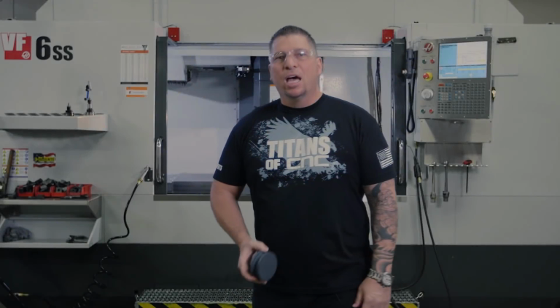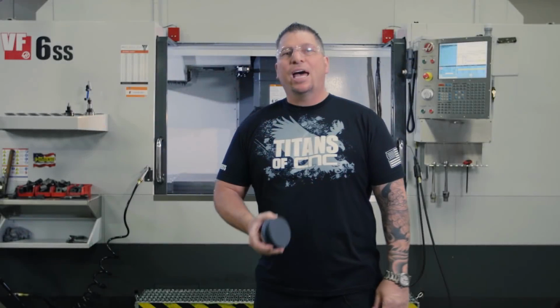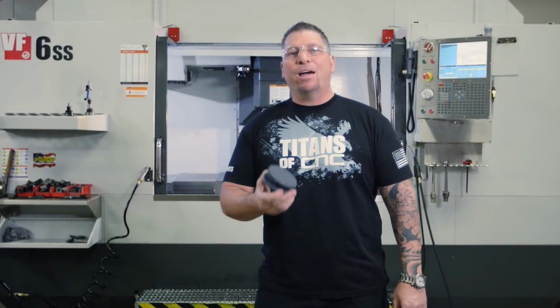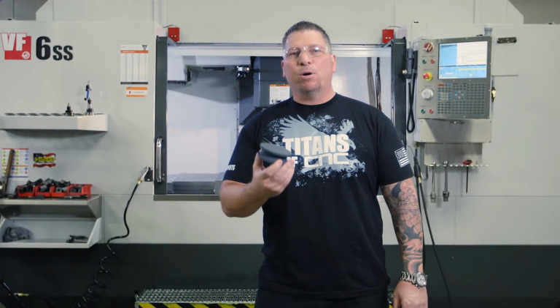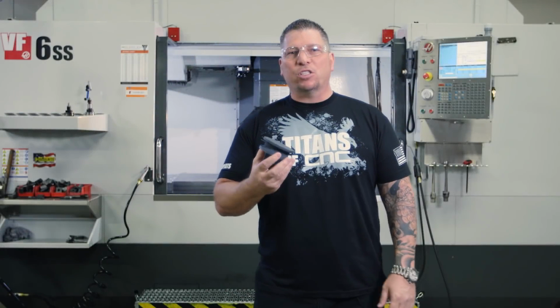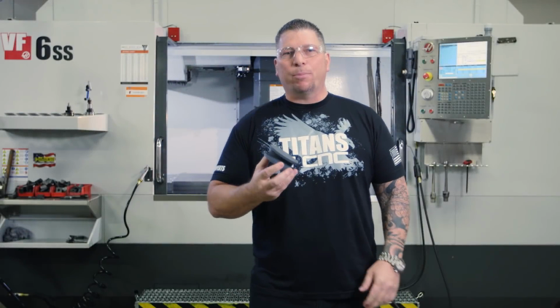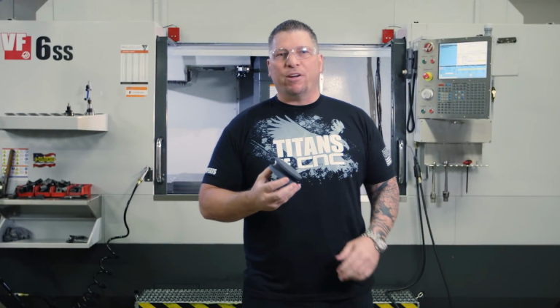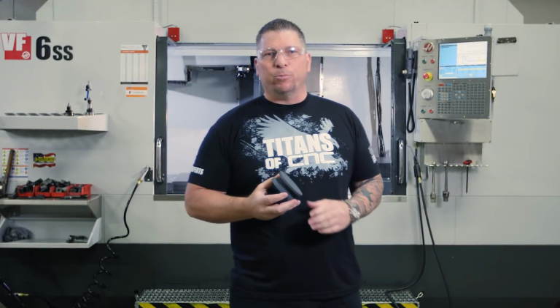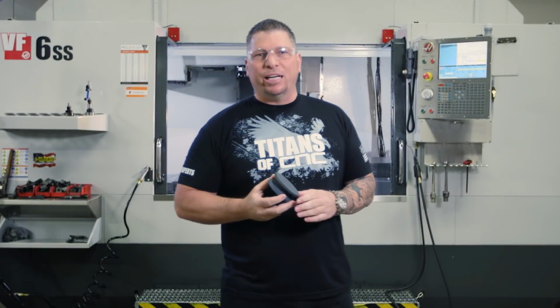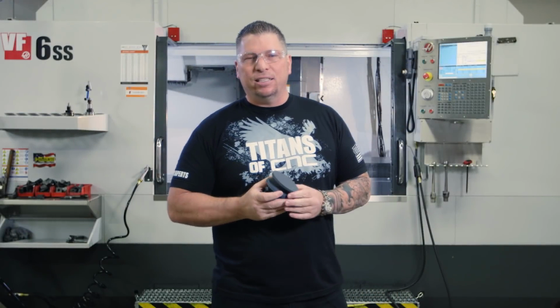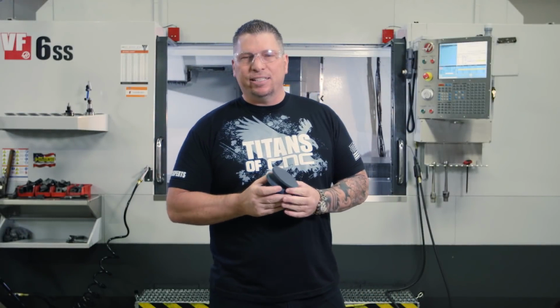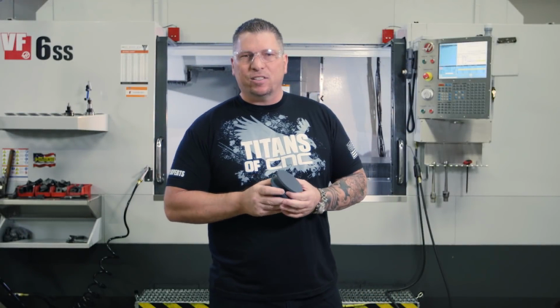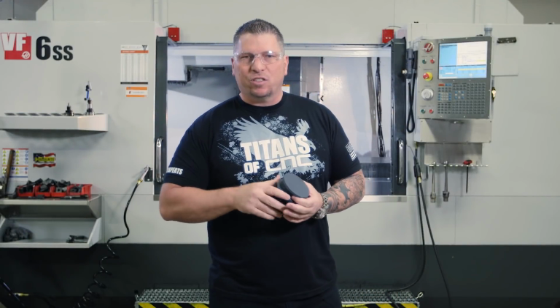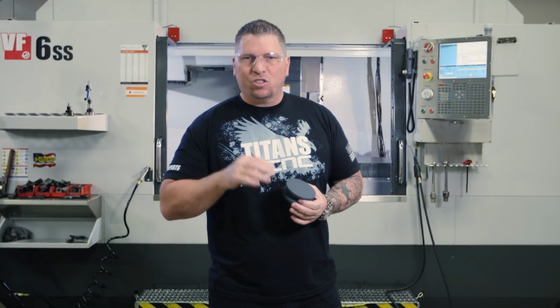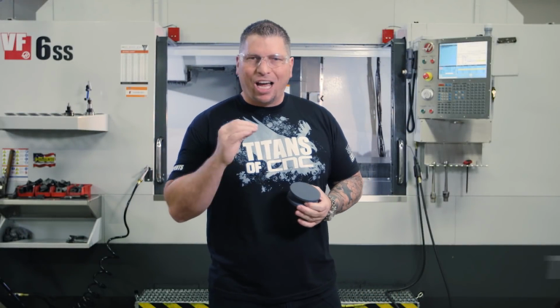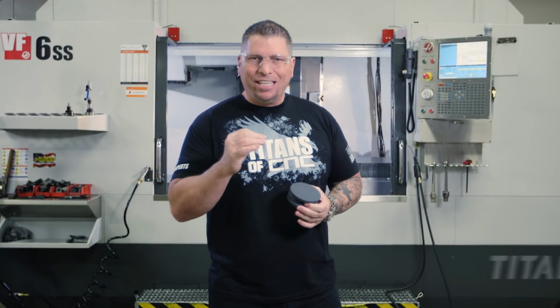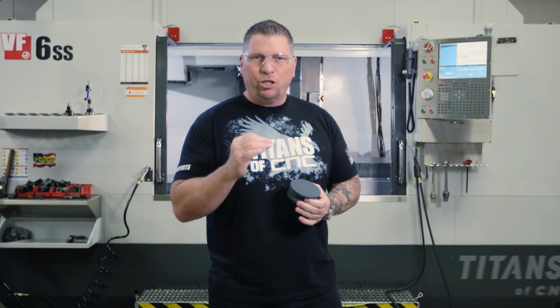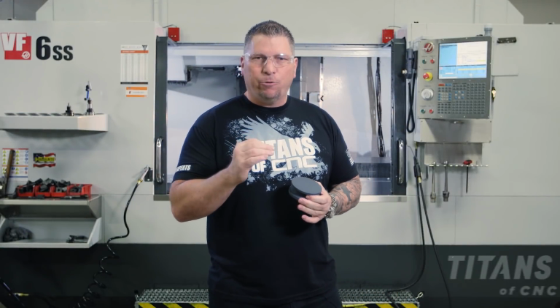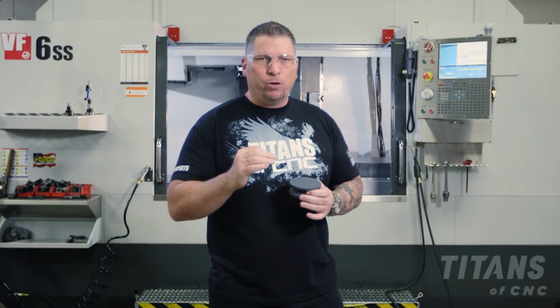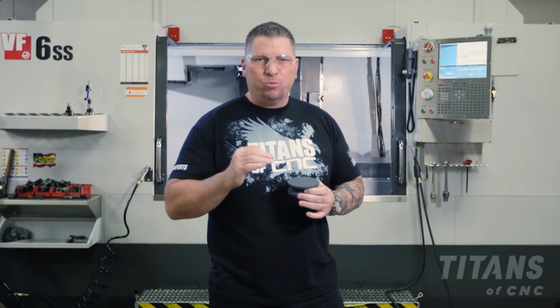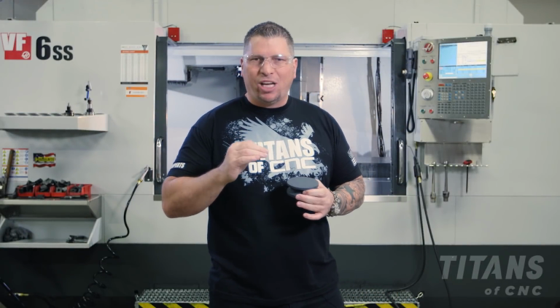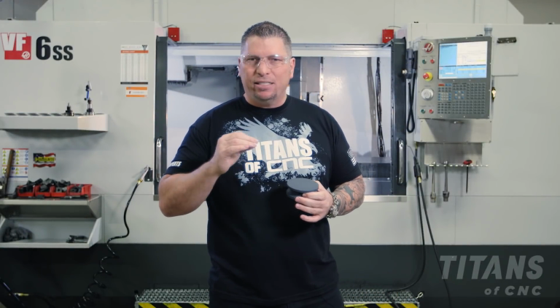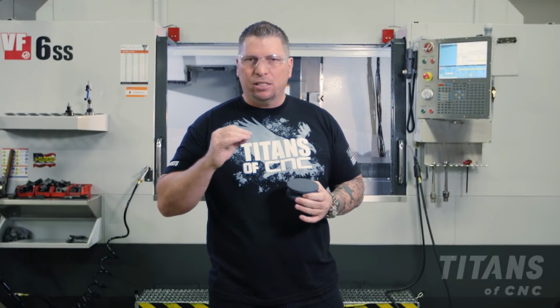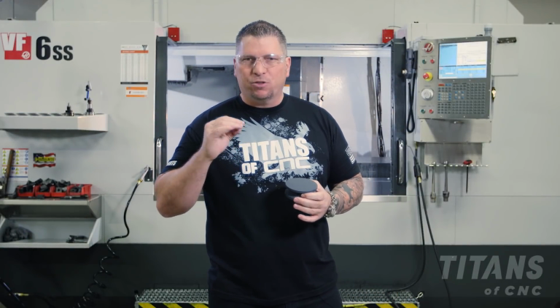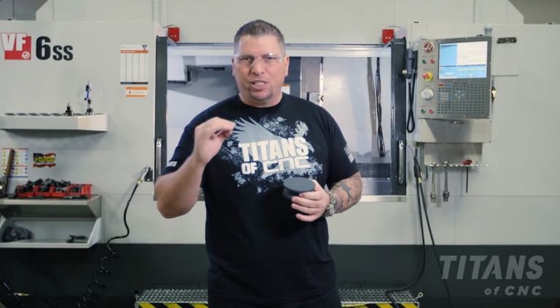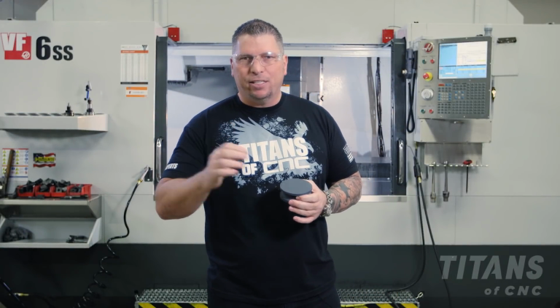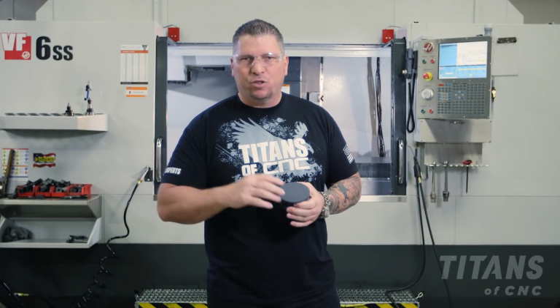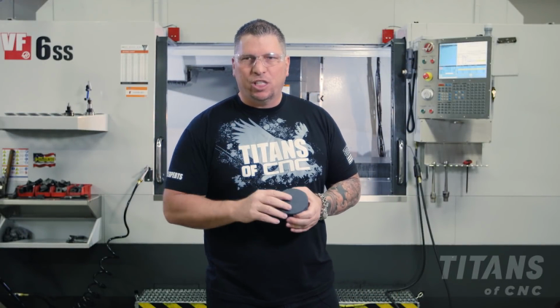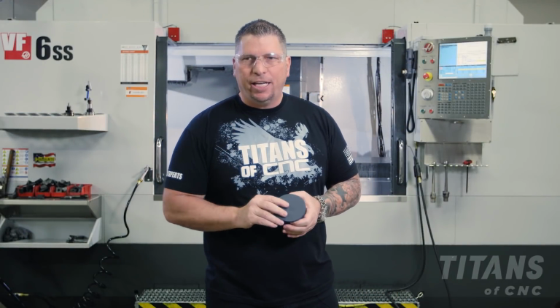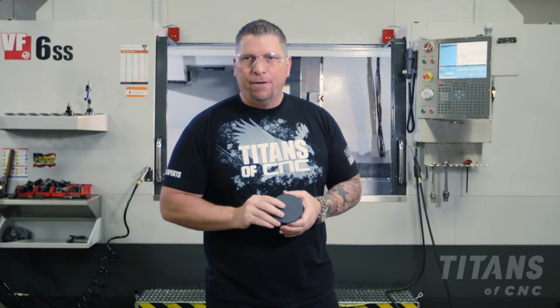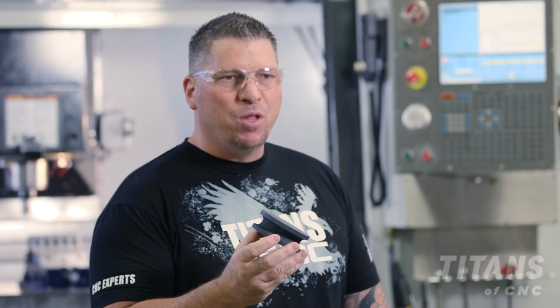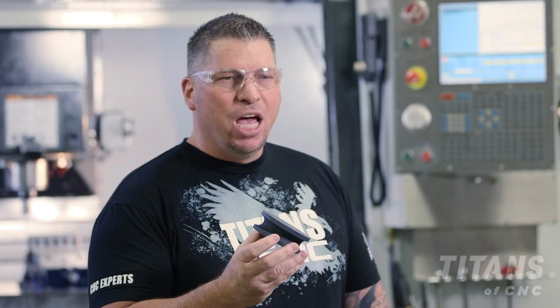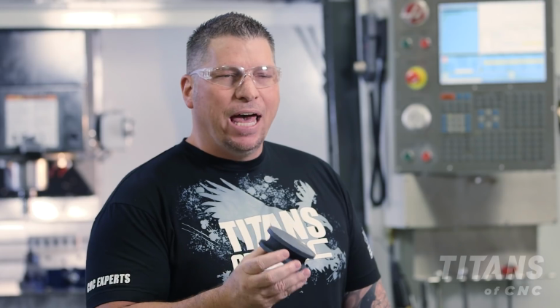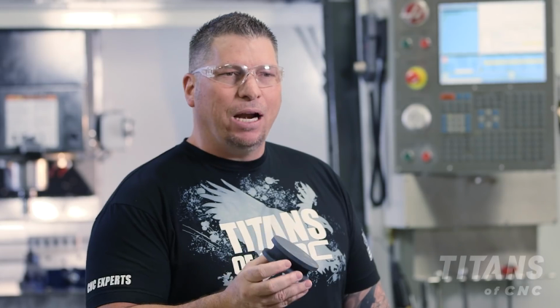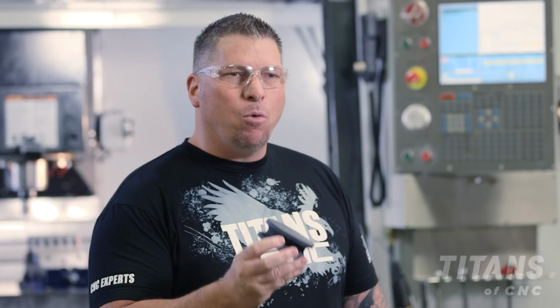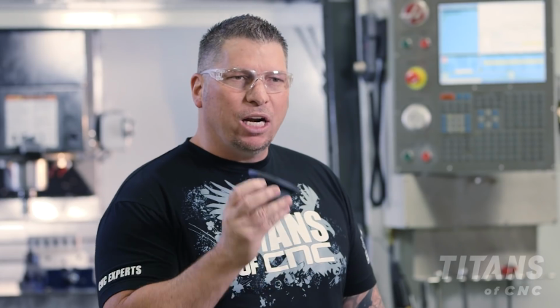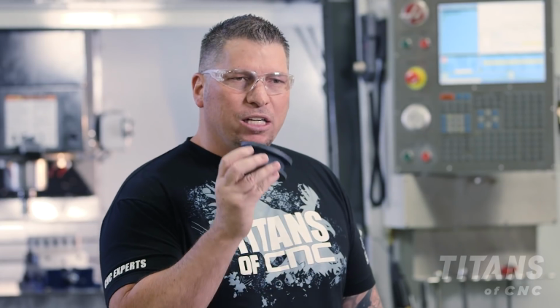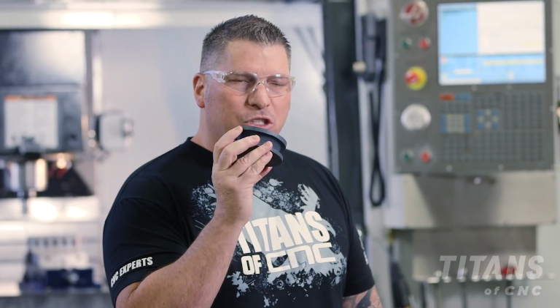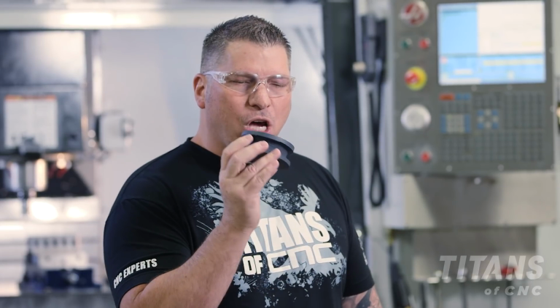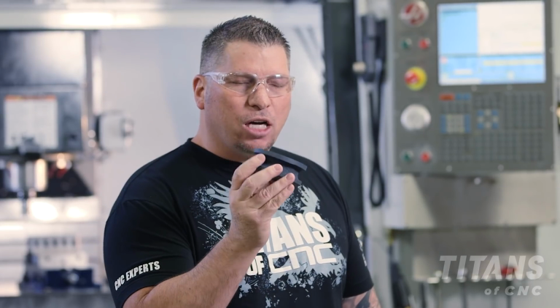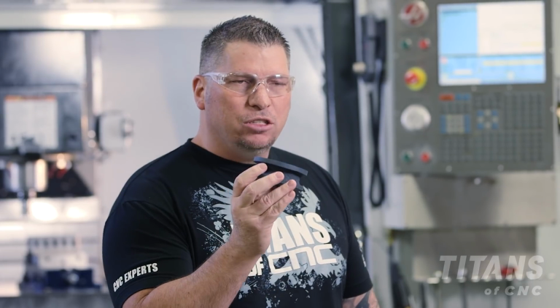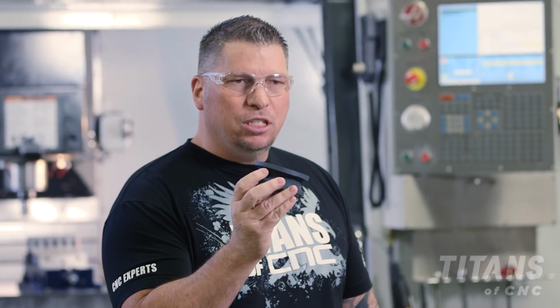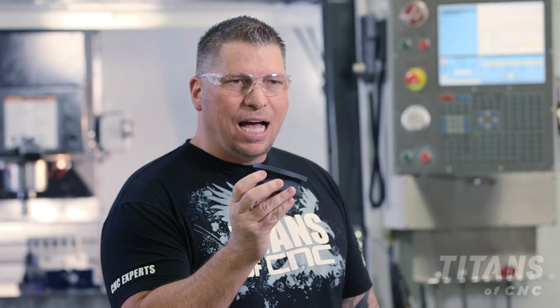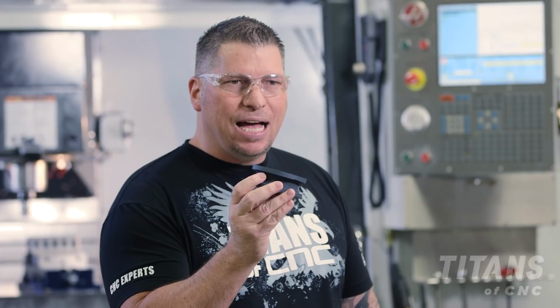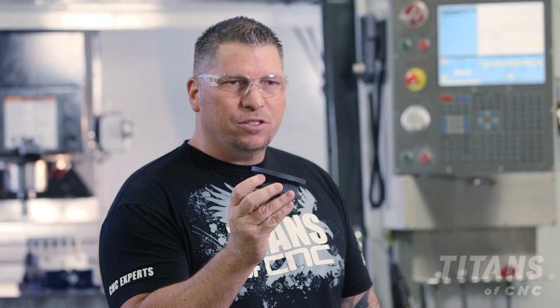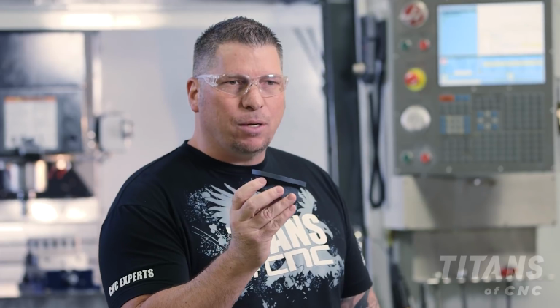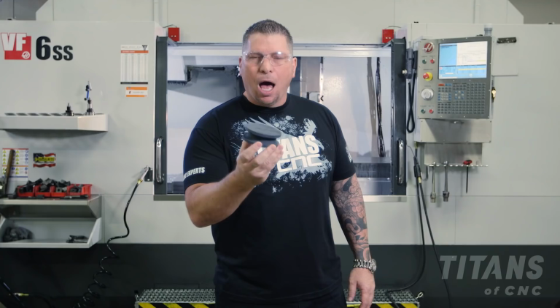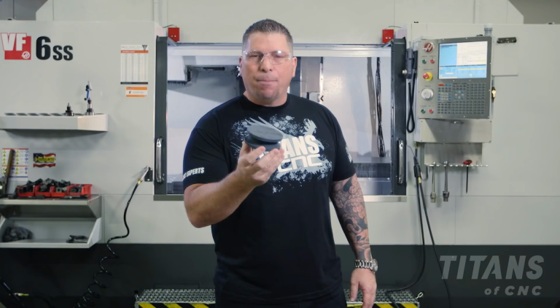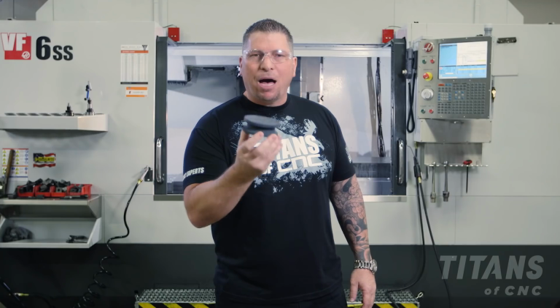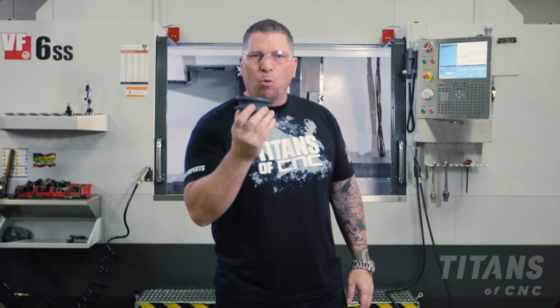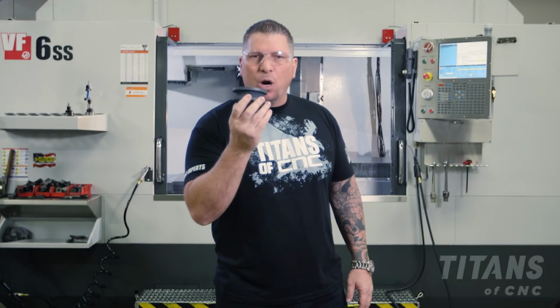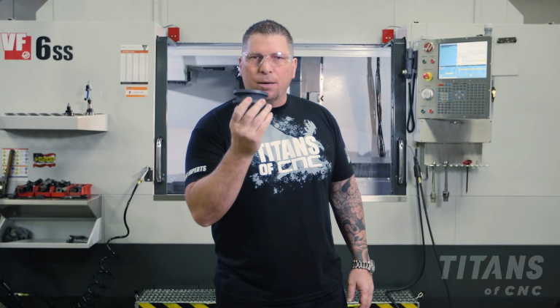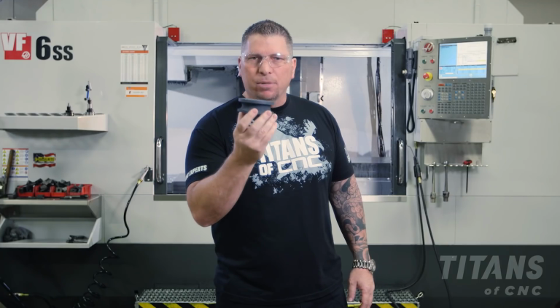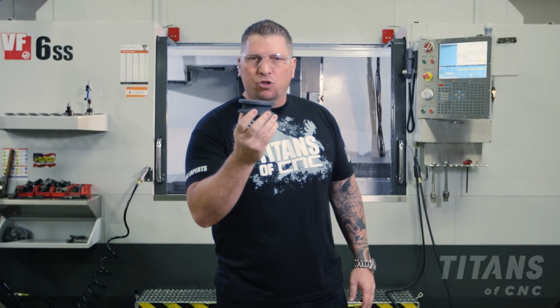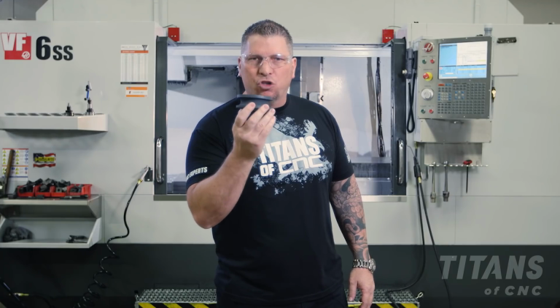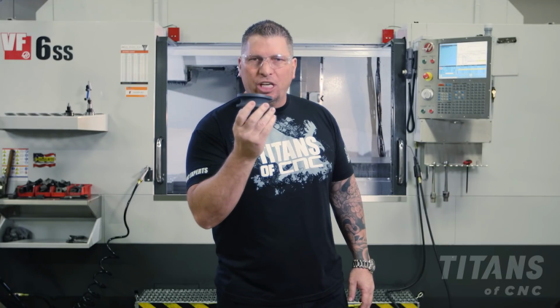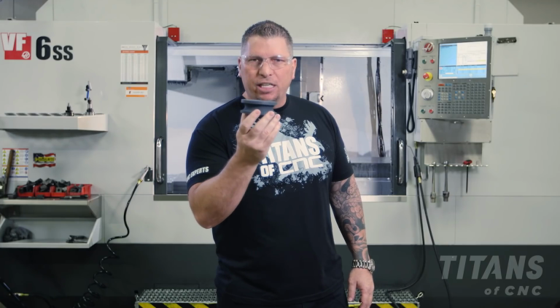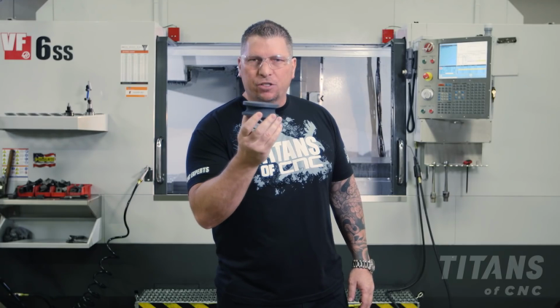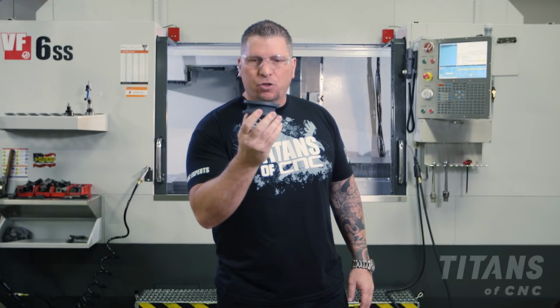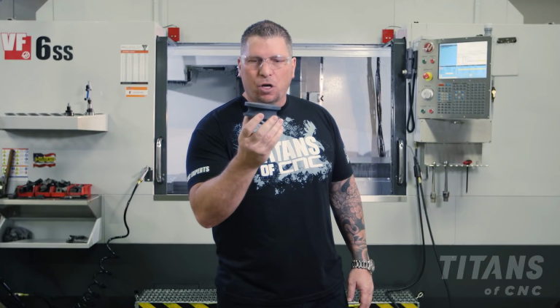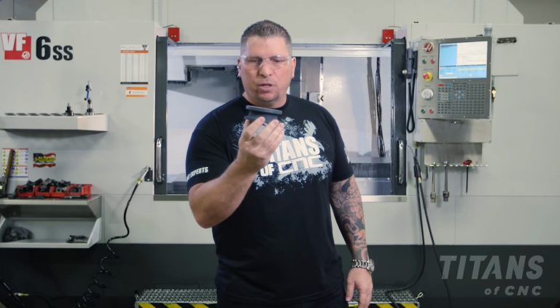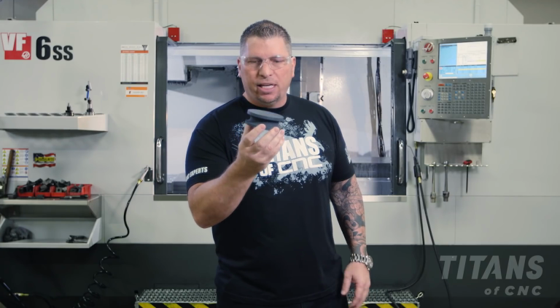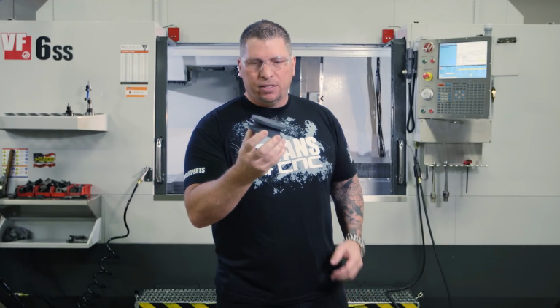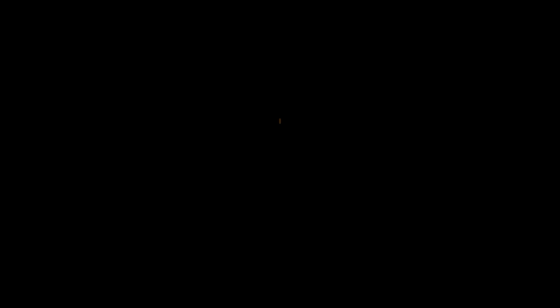Hey, what's up everybody, this is Titan from Titans of CNC, and I wanted to talk to you guys about what a machinist stone is.